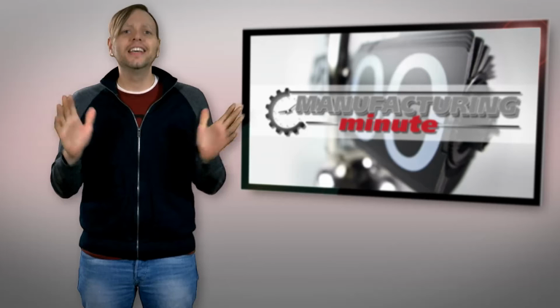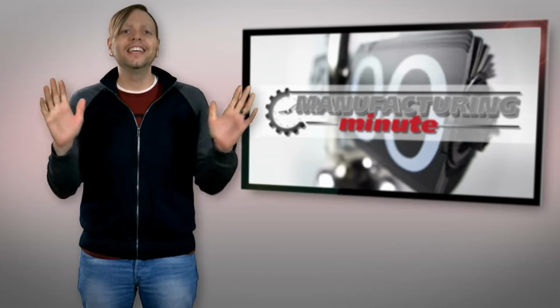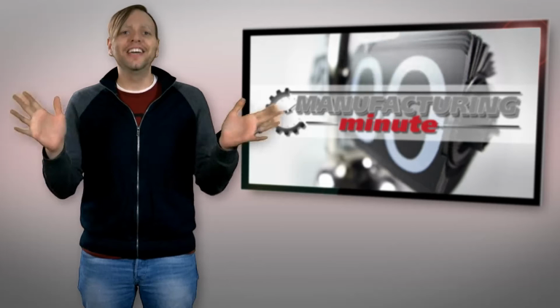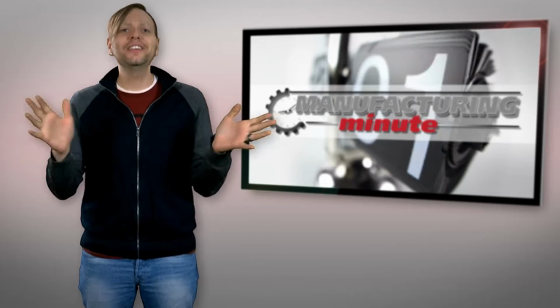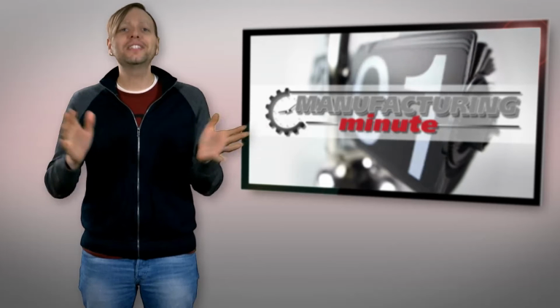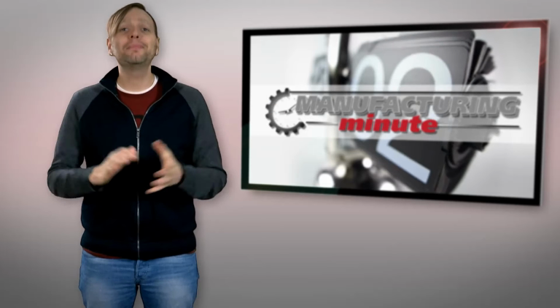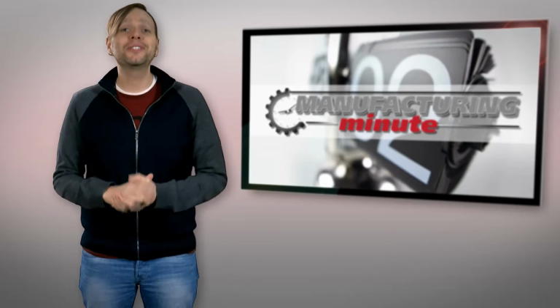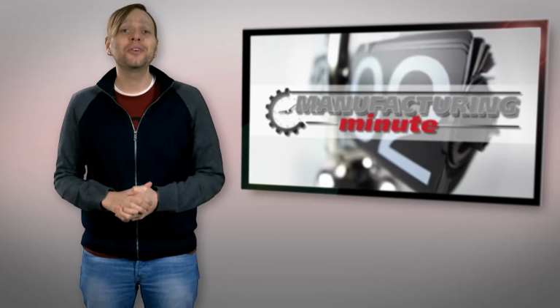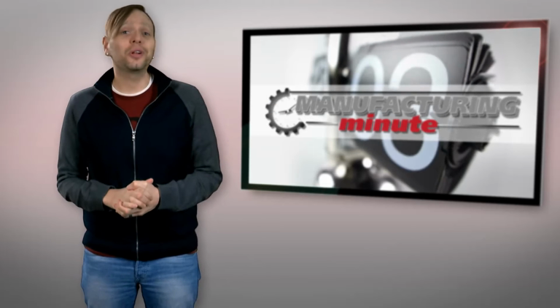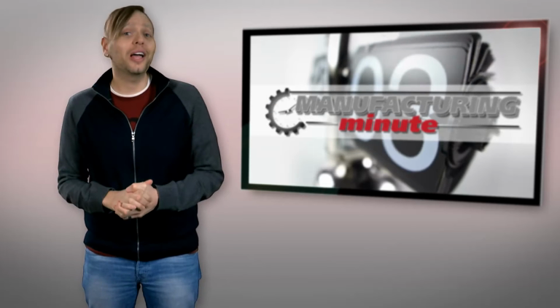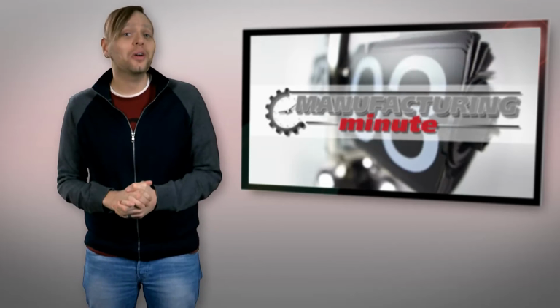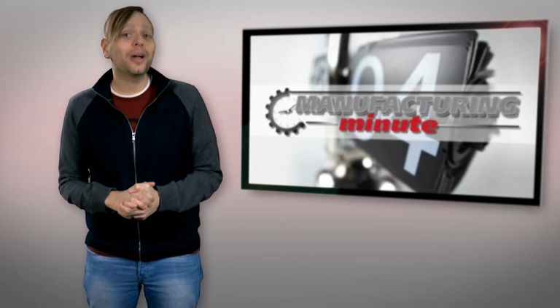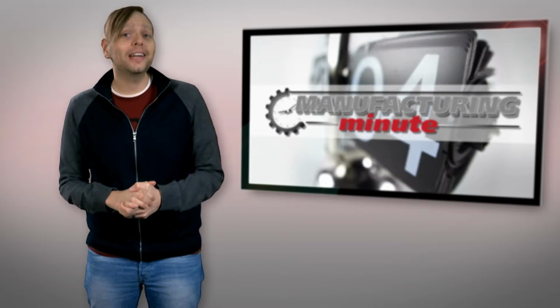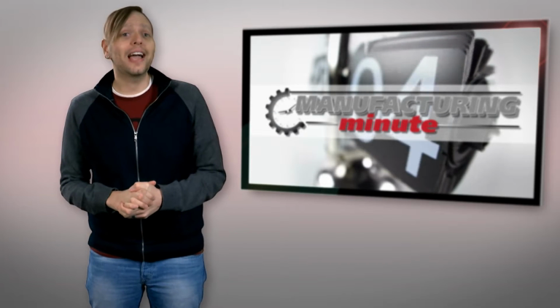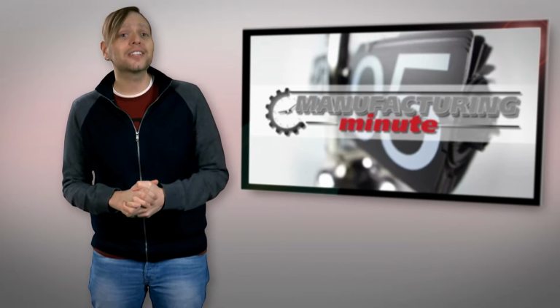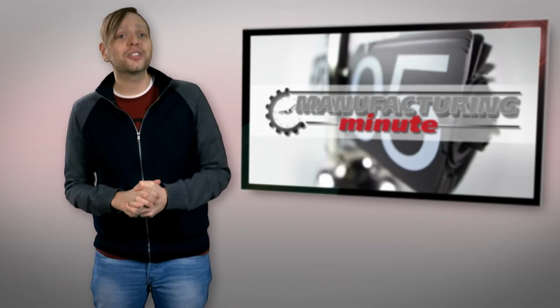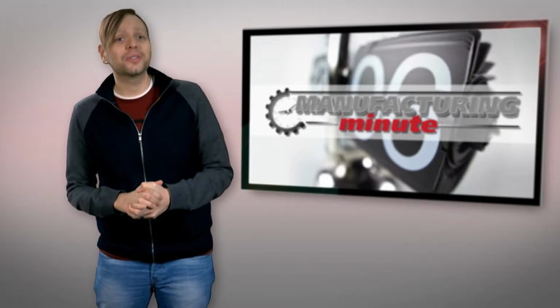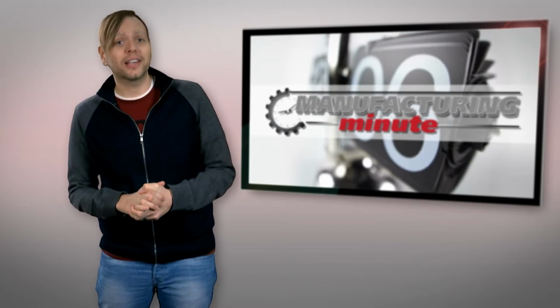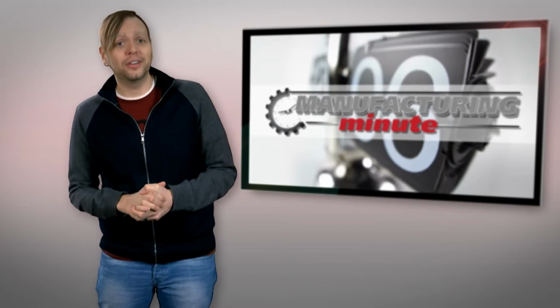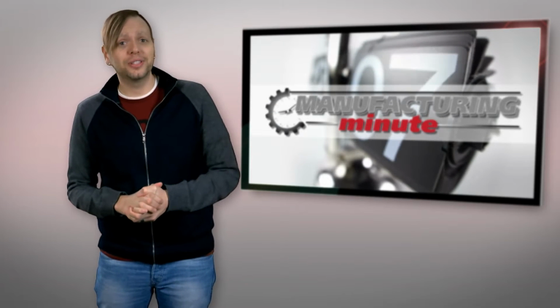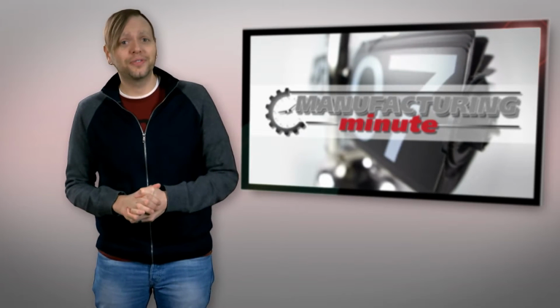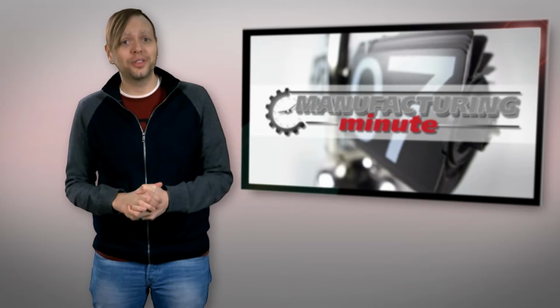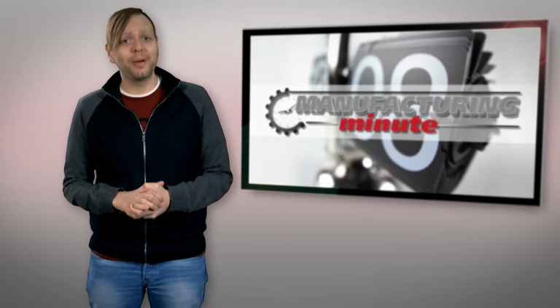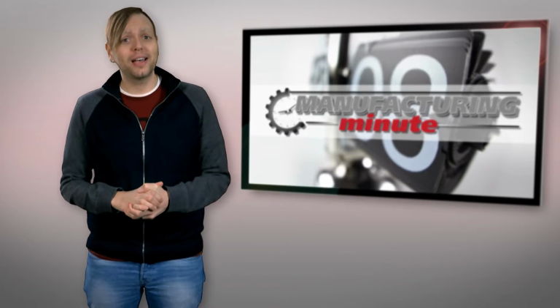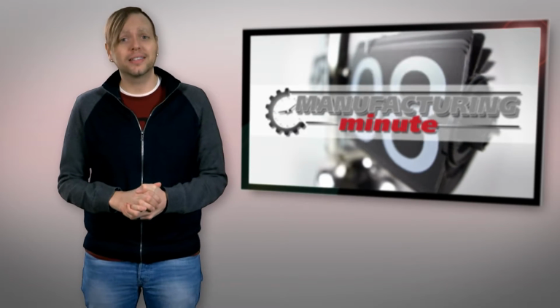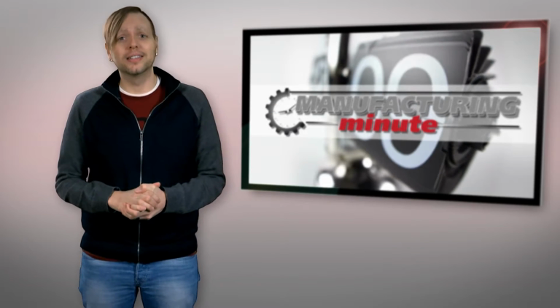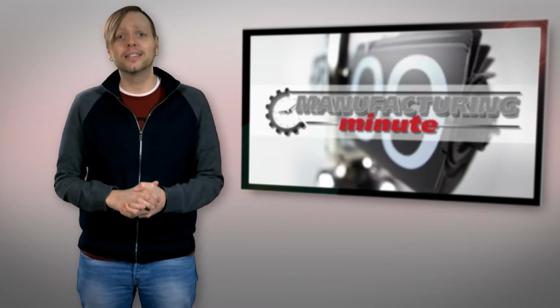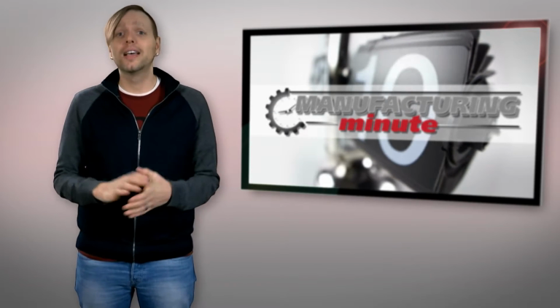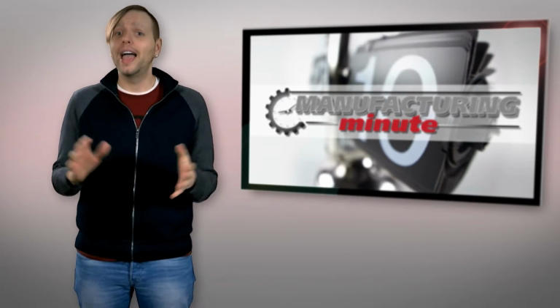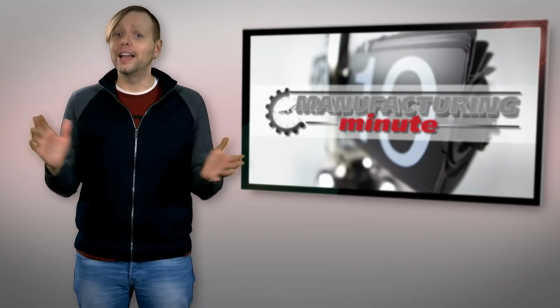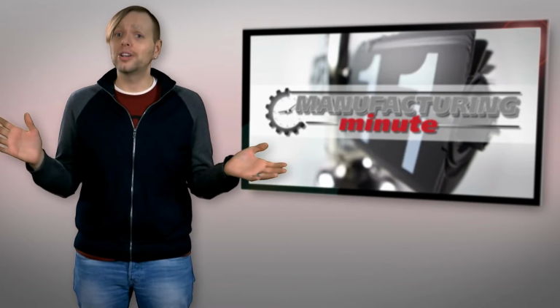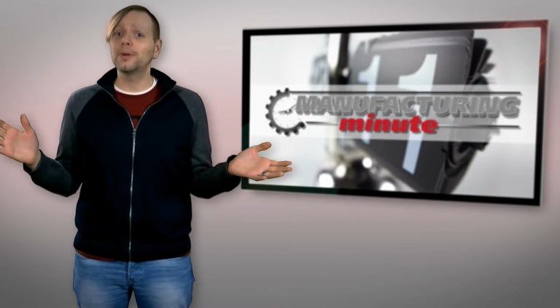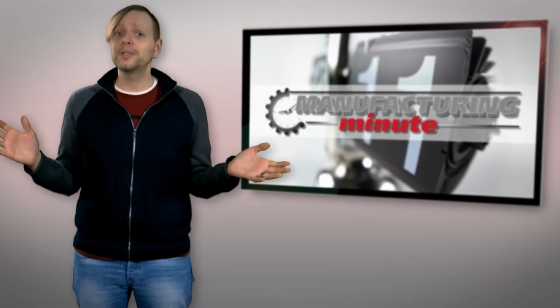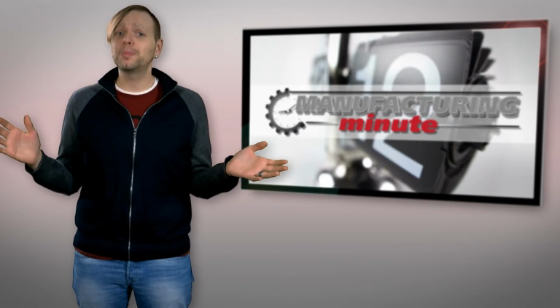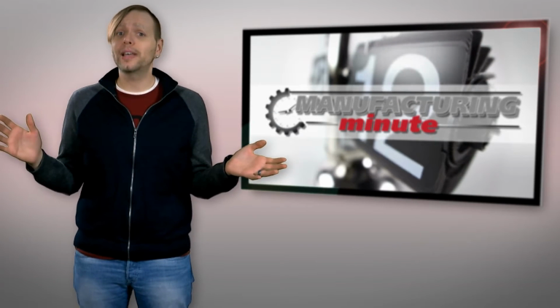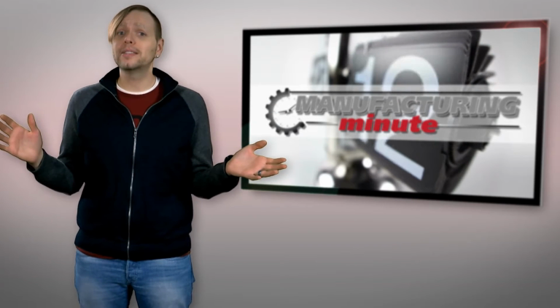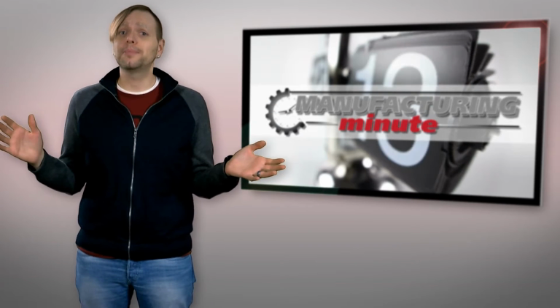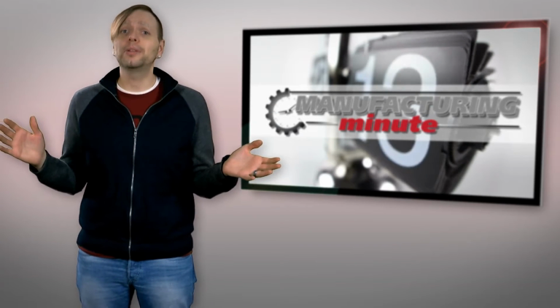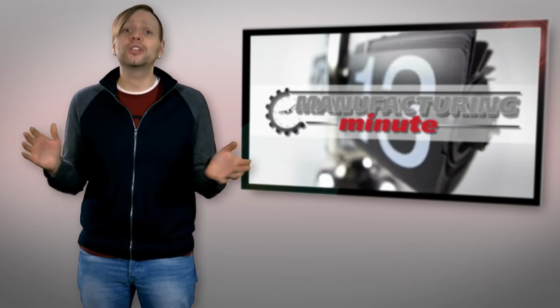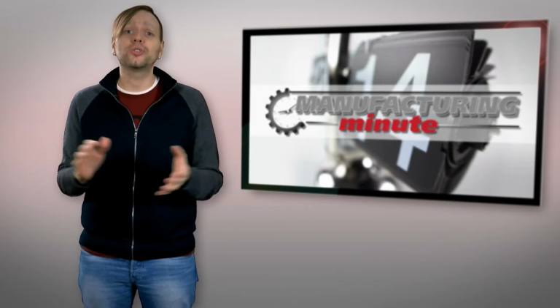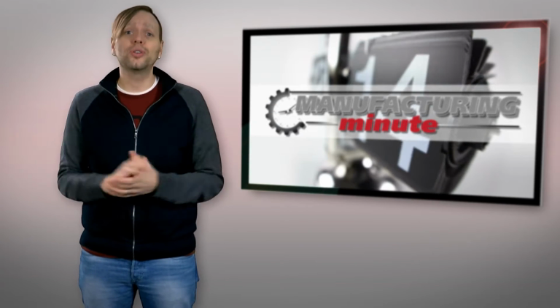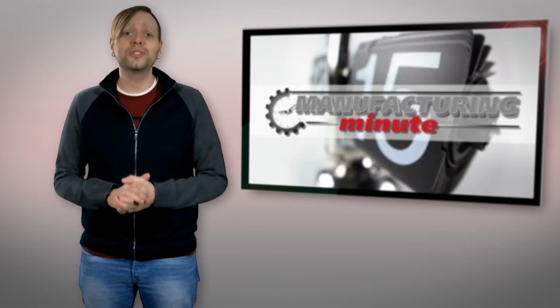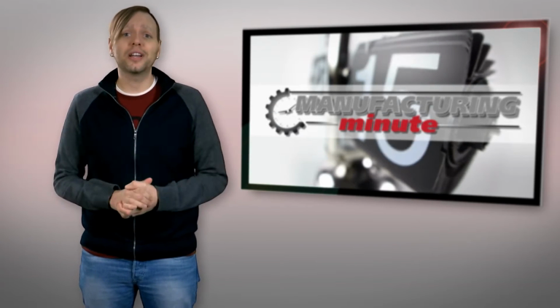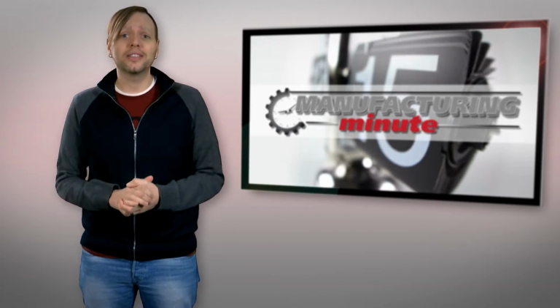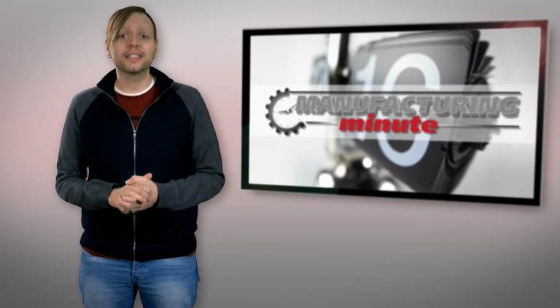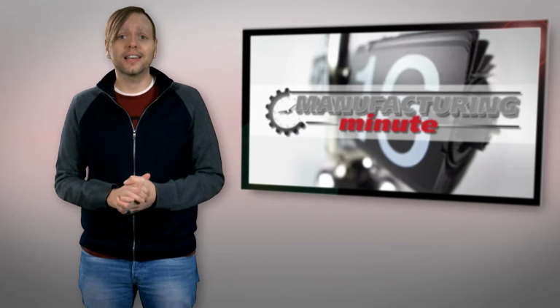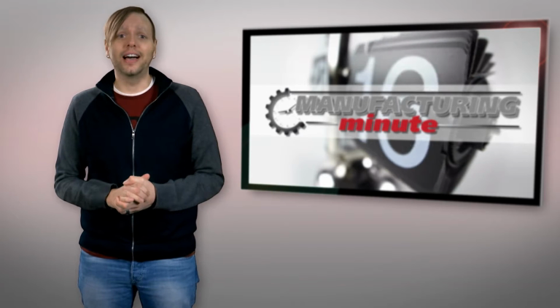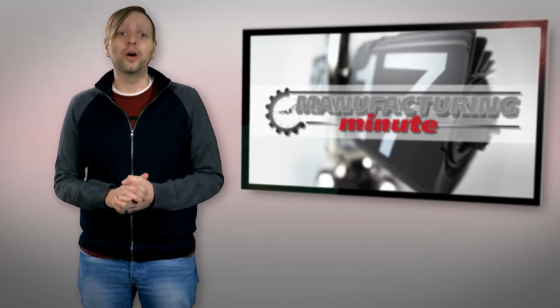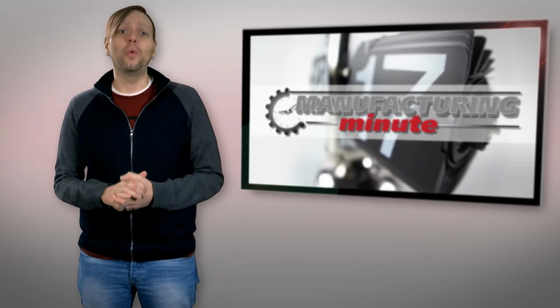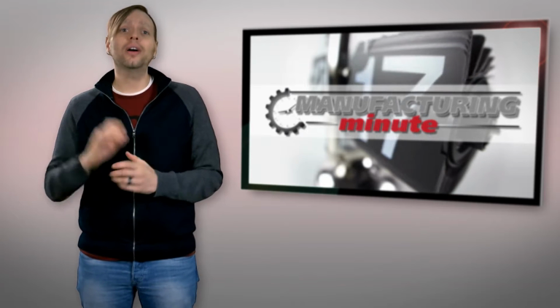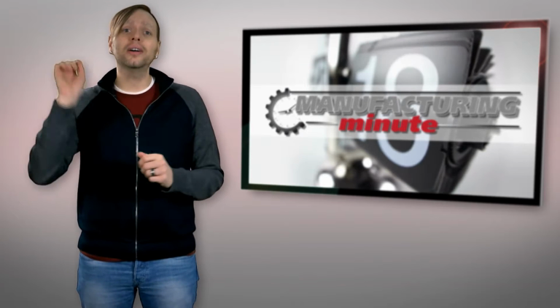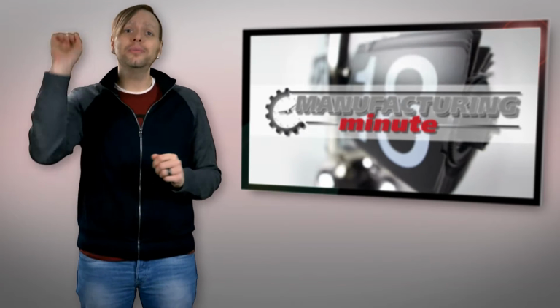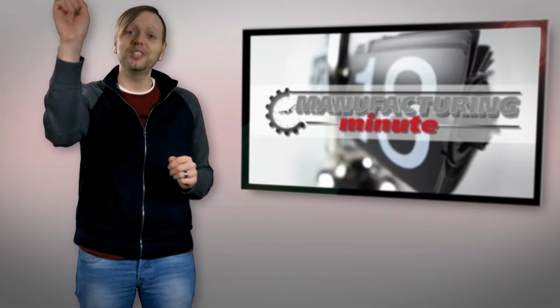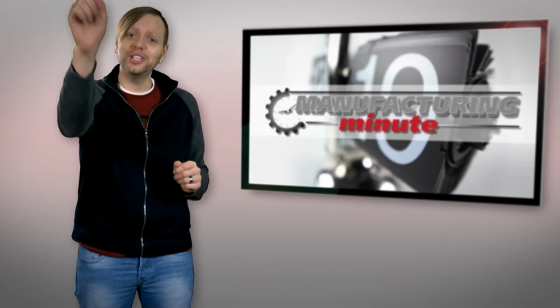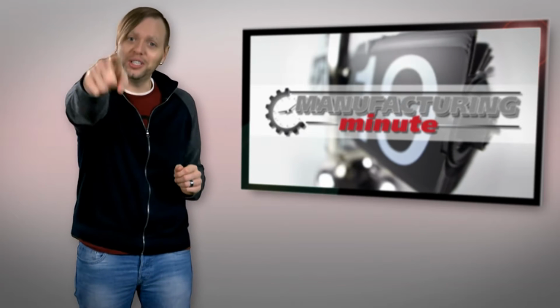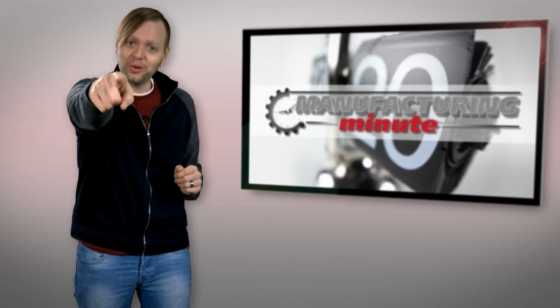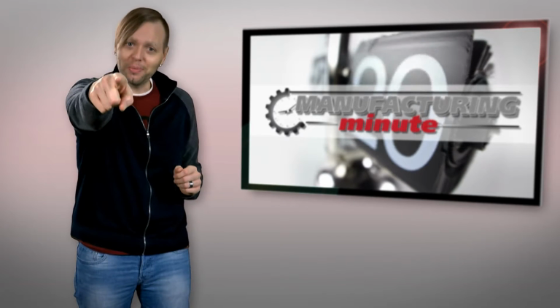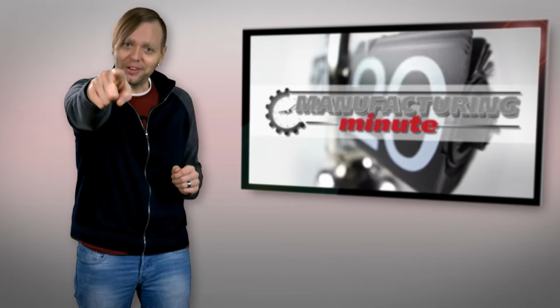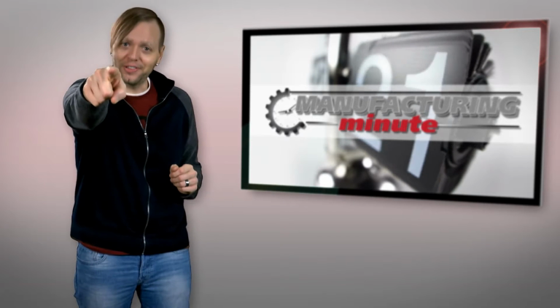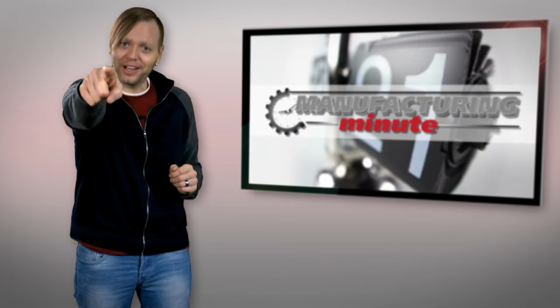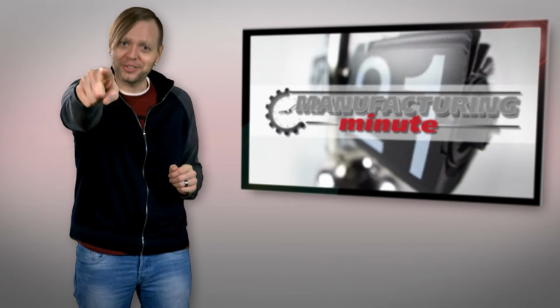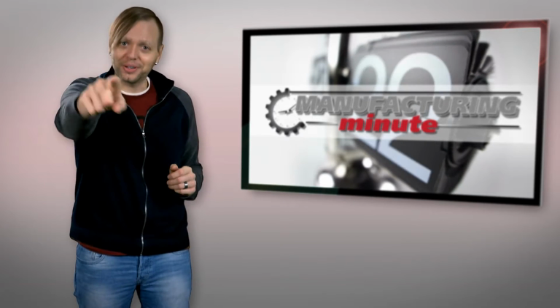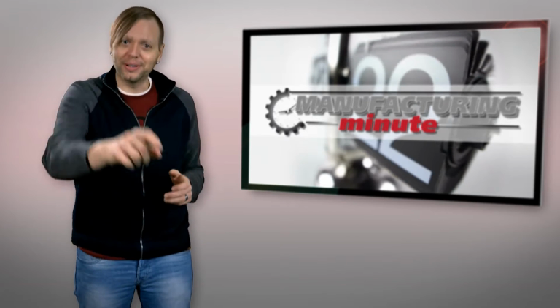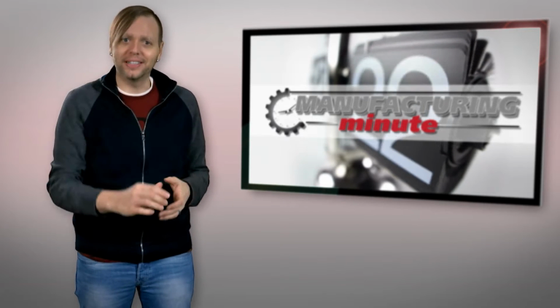In this episode: a lightweight exoskeleton for the masses, and DARPA's plans to pluck drones out of the sky. Welcome to your Manufacturing Minute.